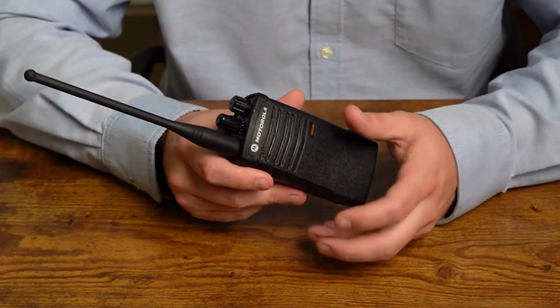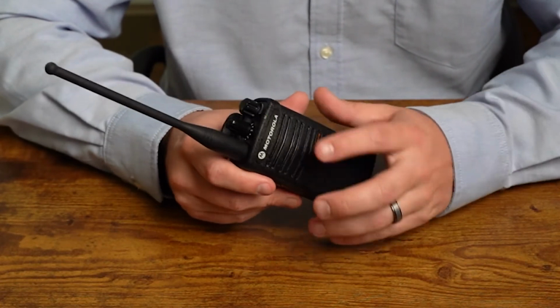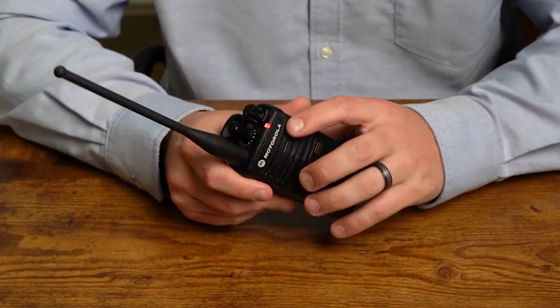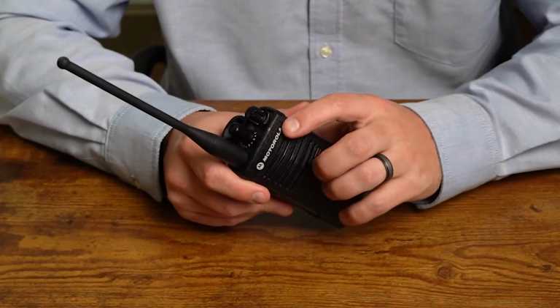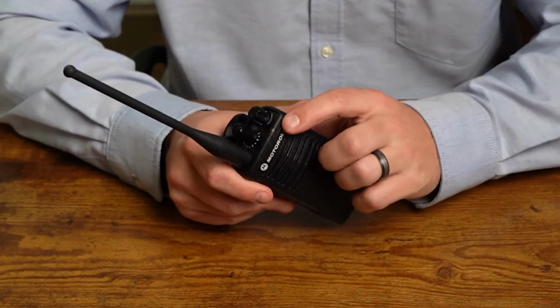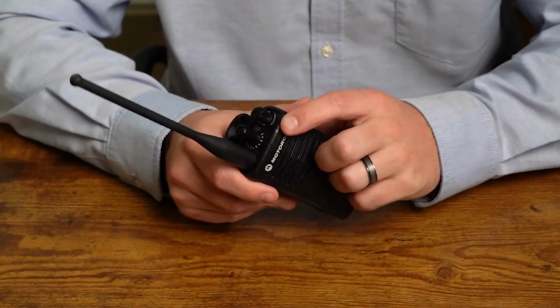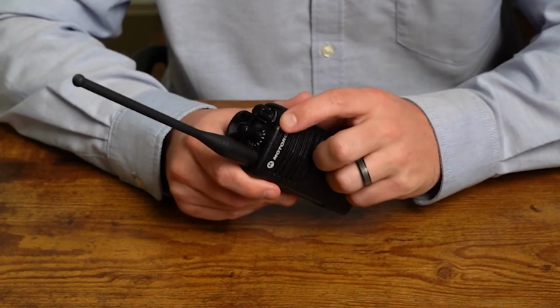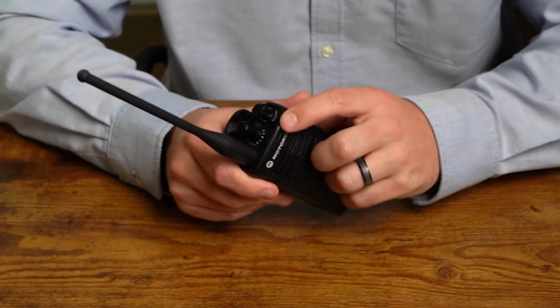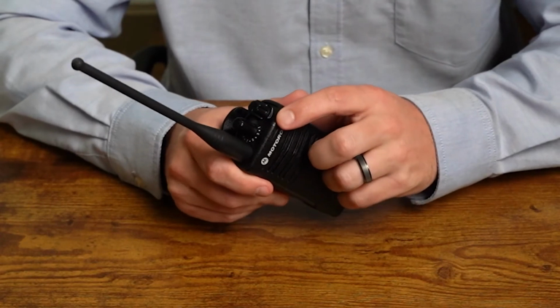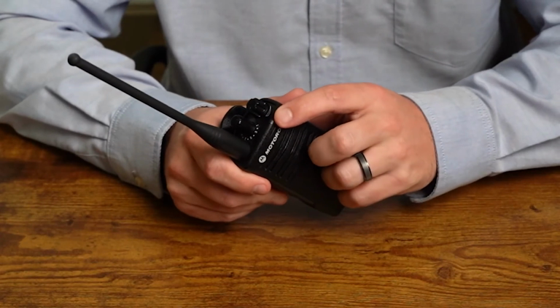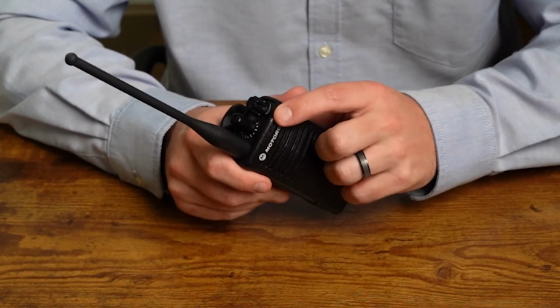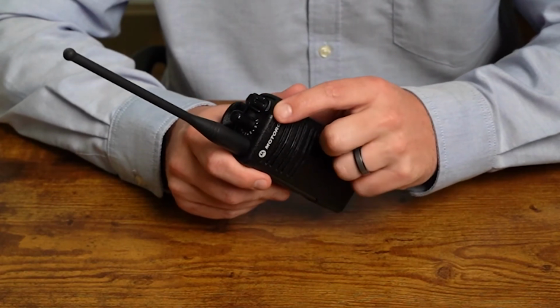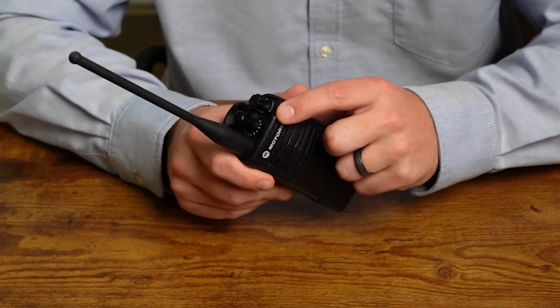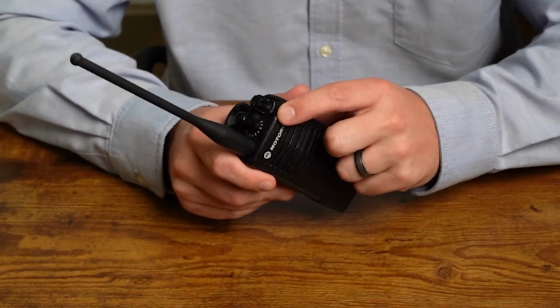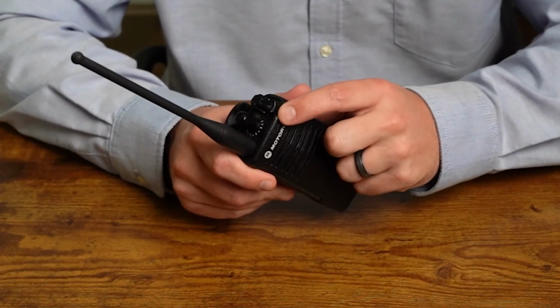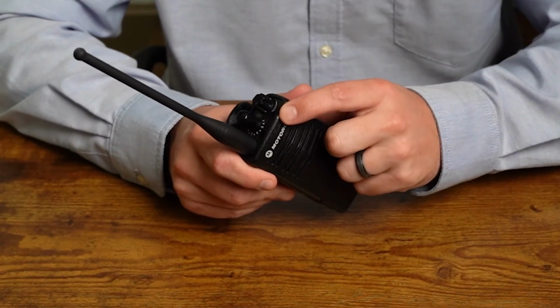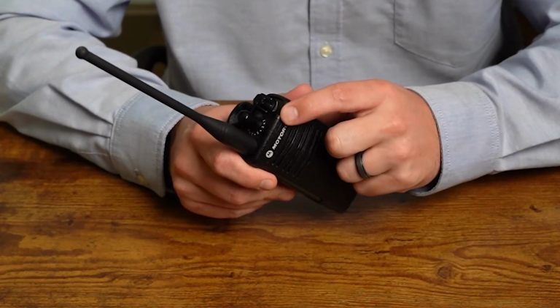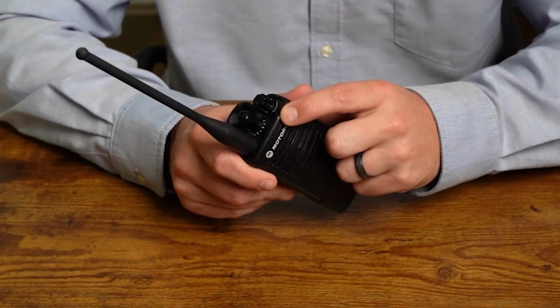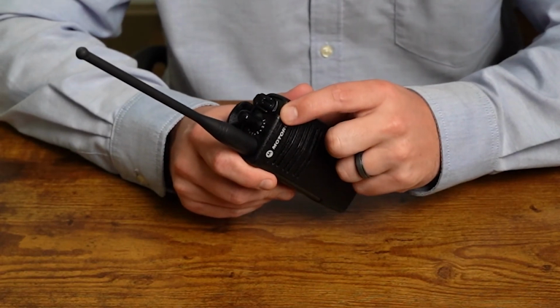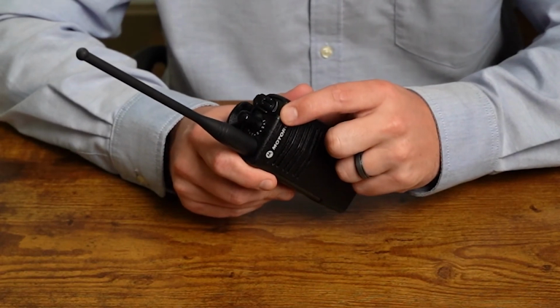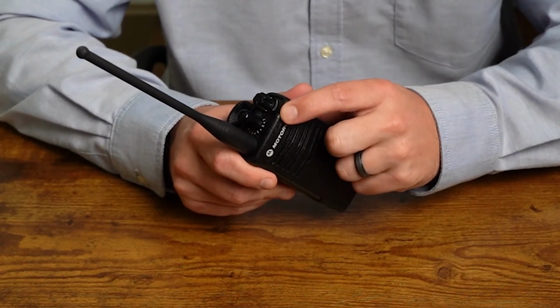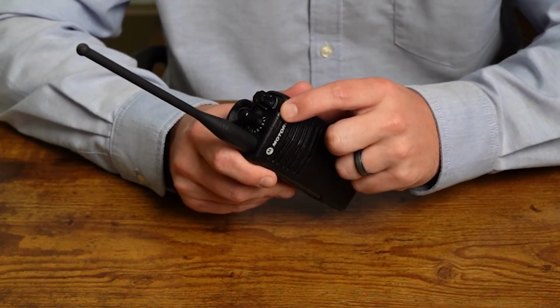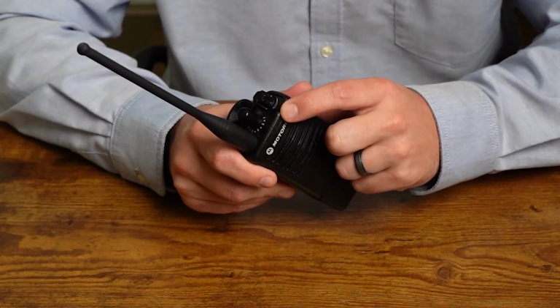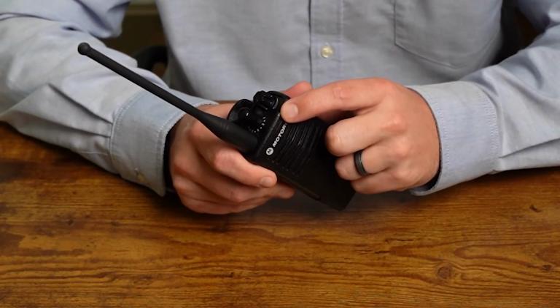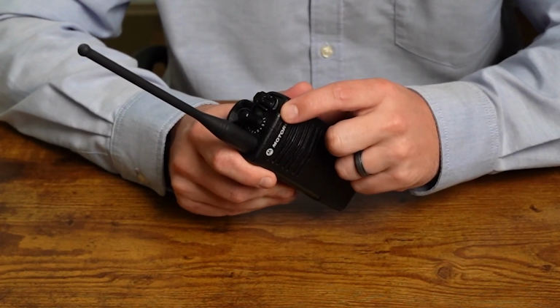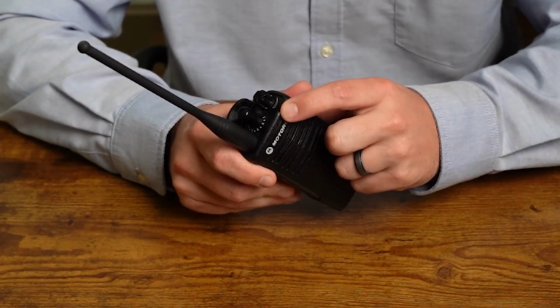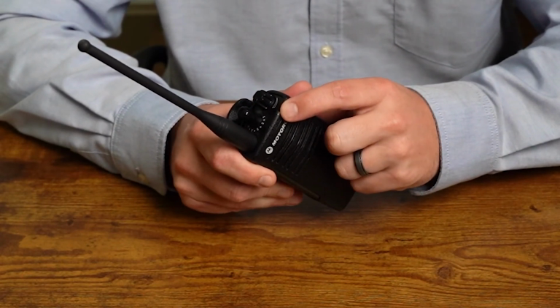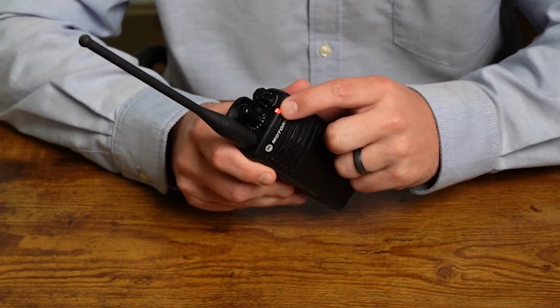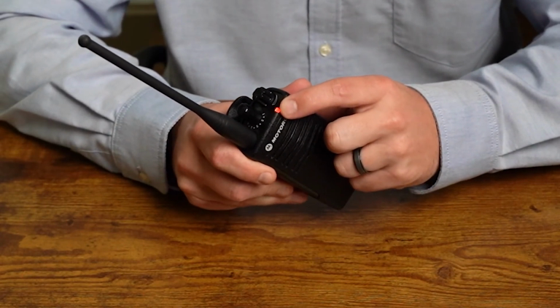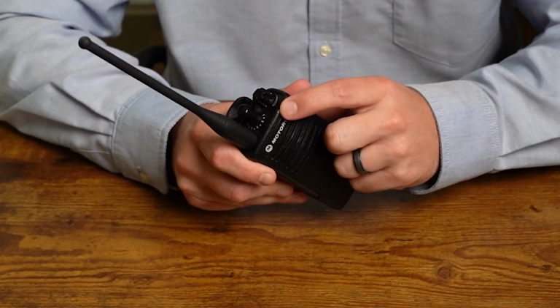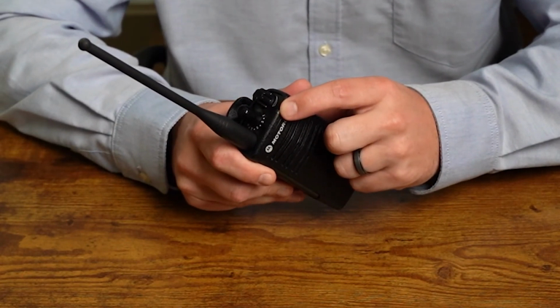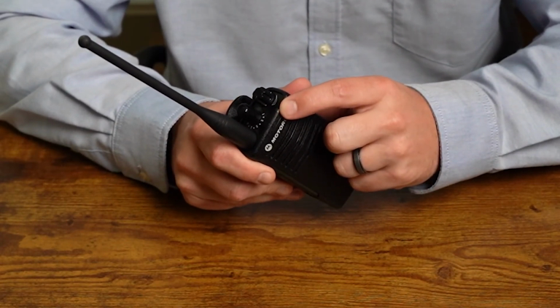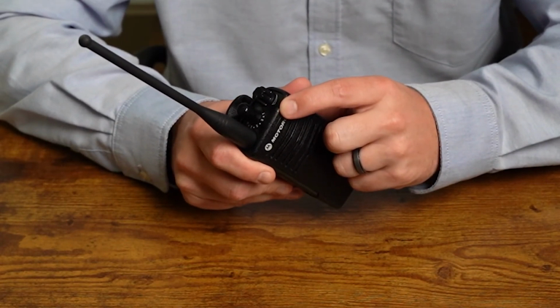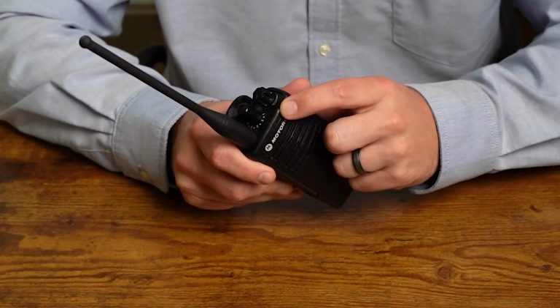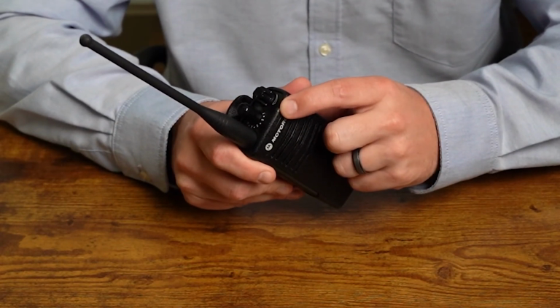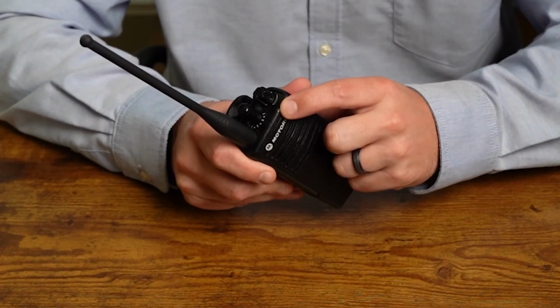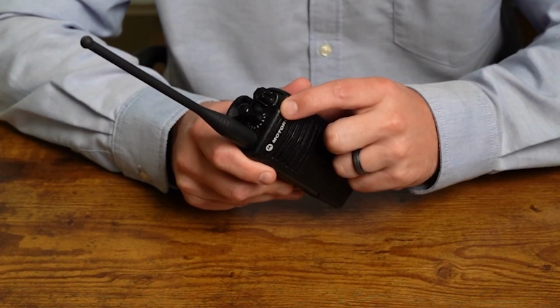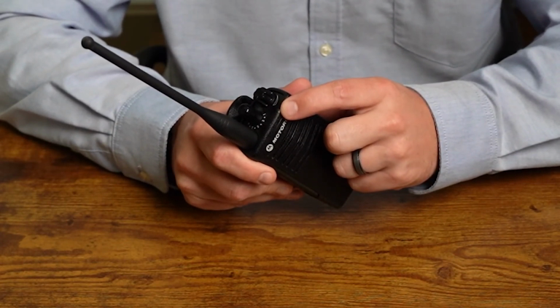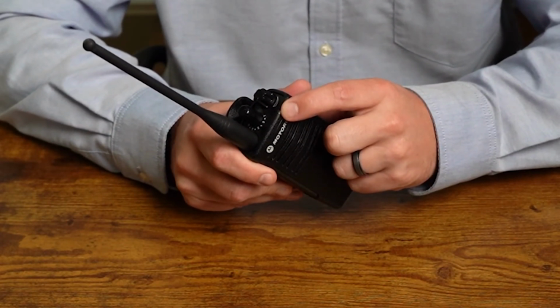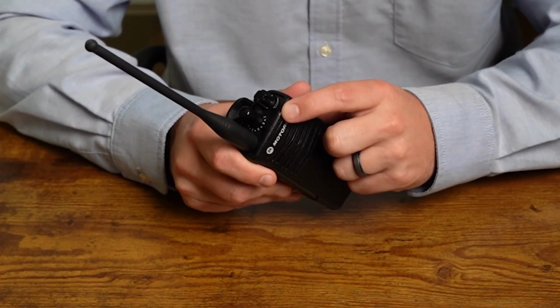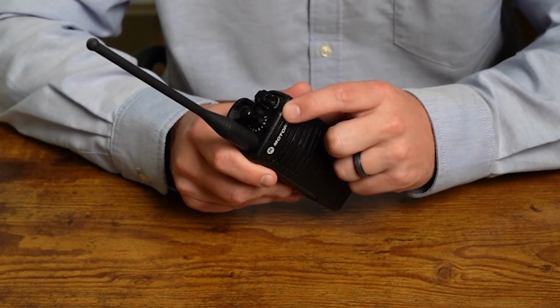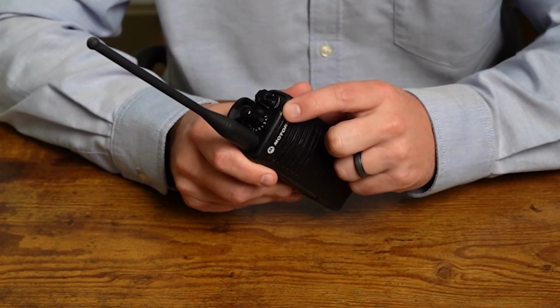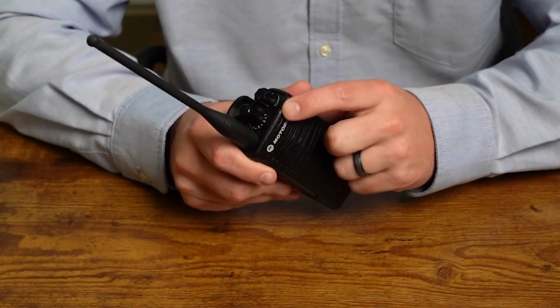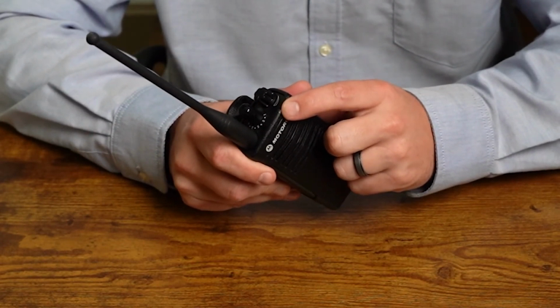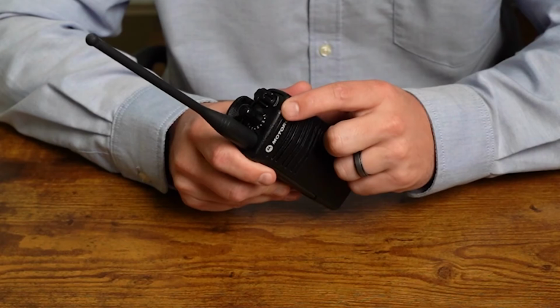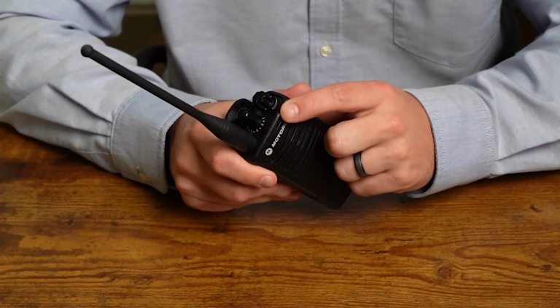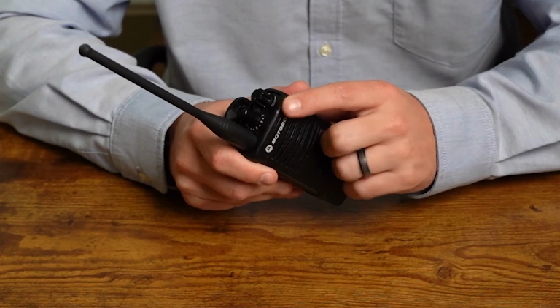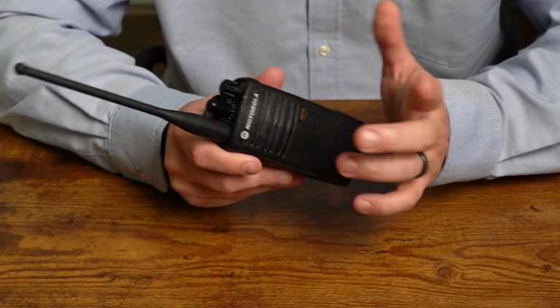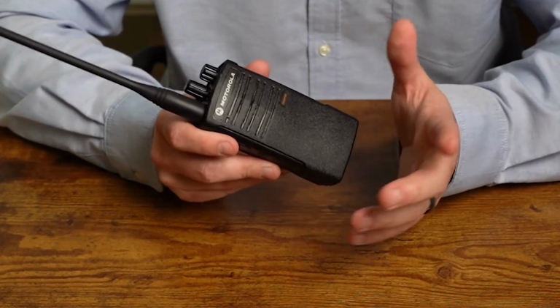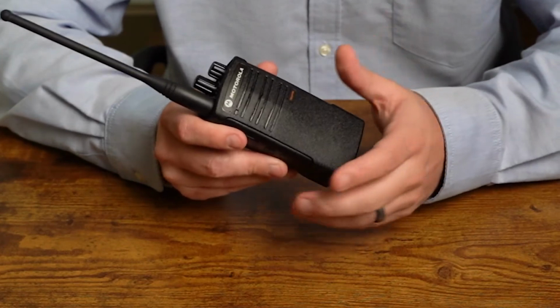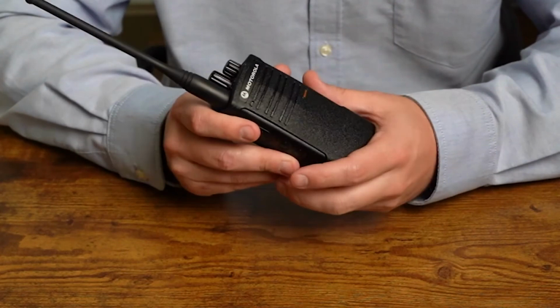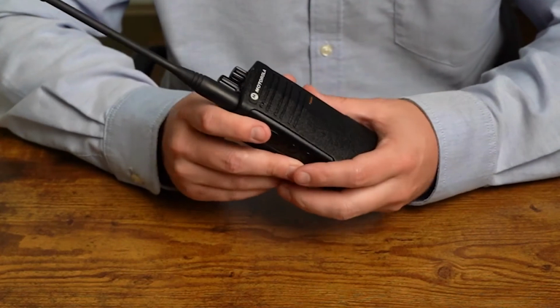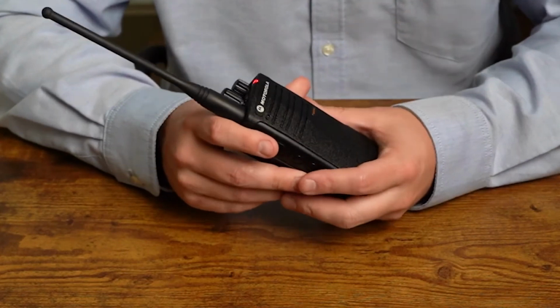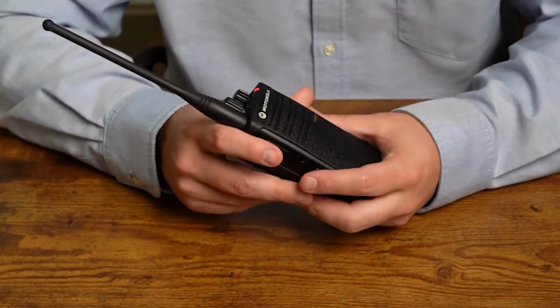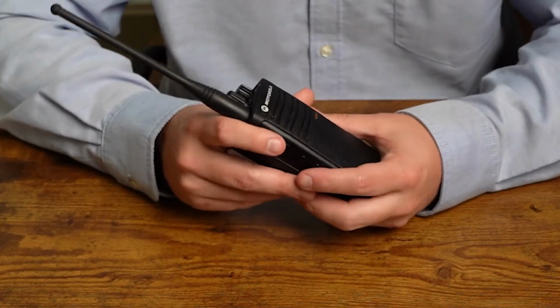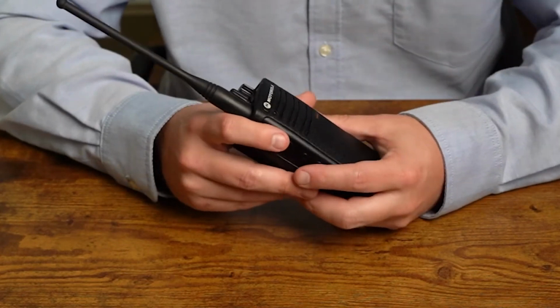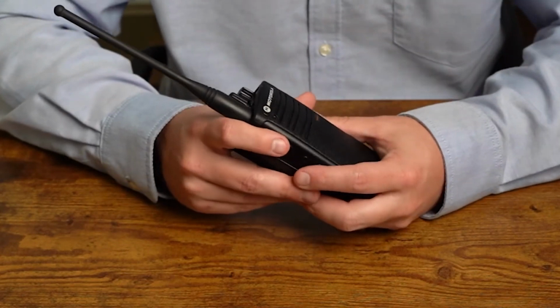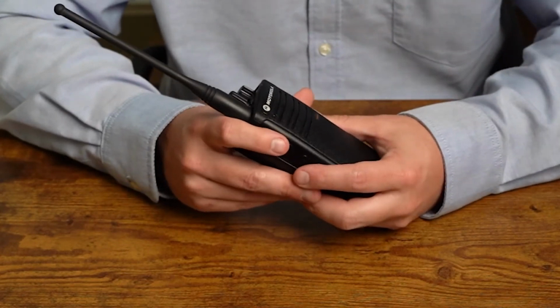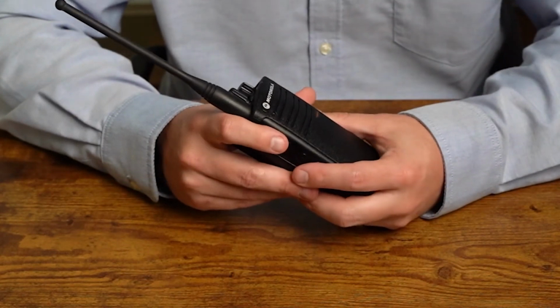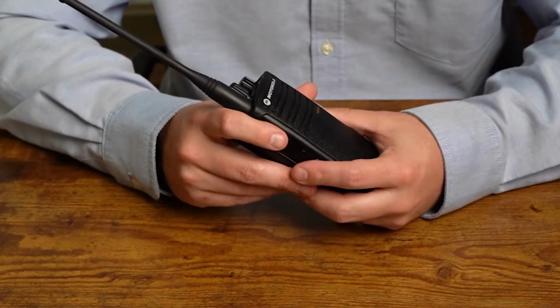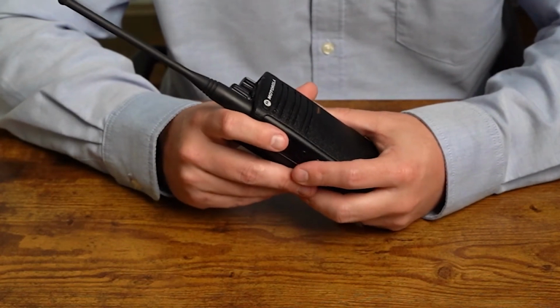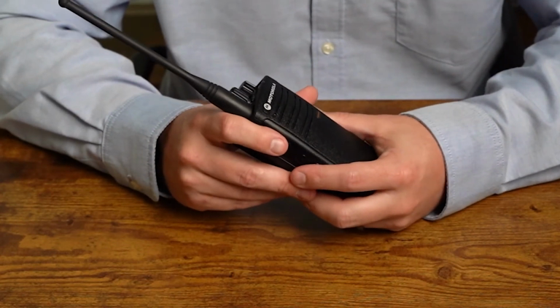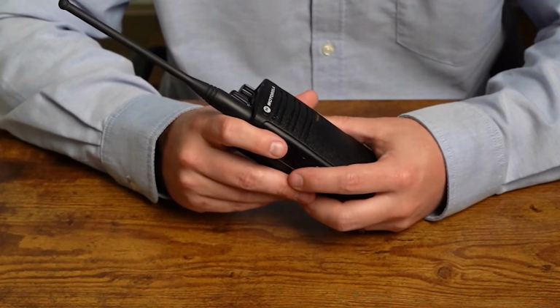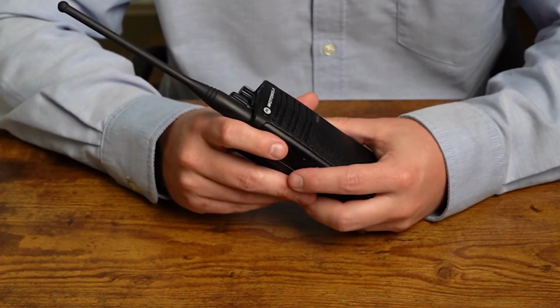The LED will start flashing red to let you know that you're out of programming mode and now in standby mode. You can now start using your radio as needed.